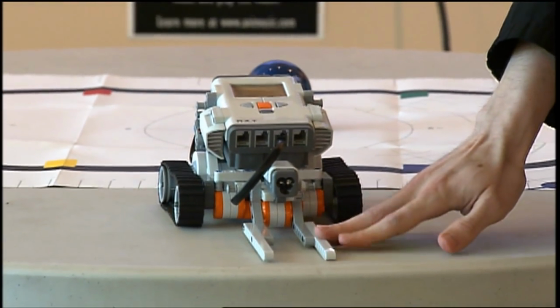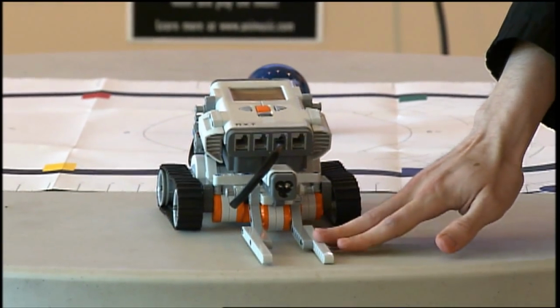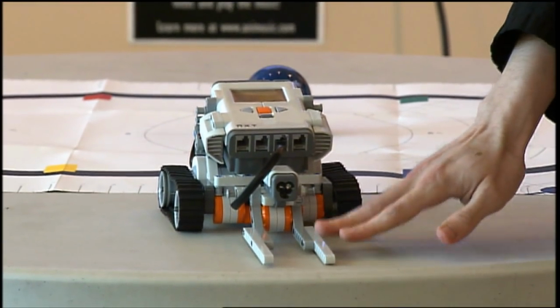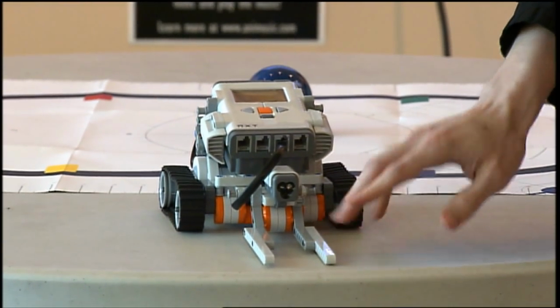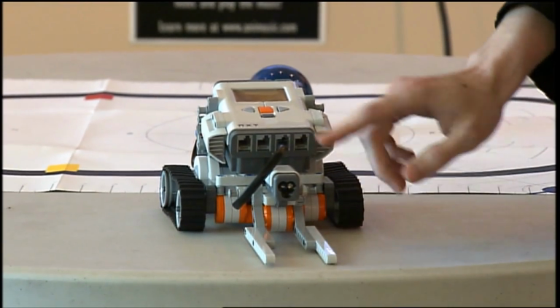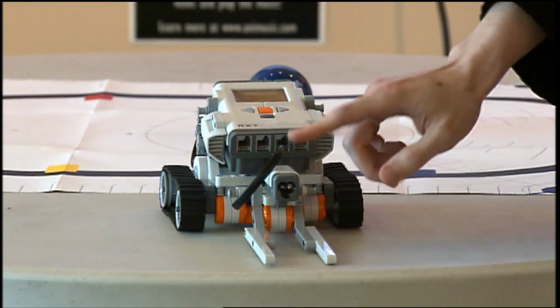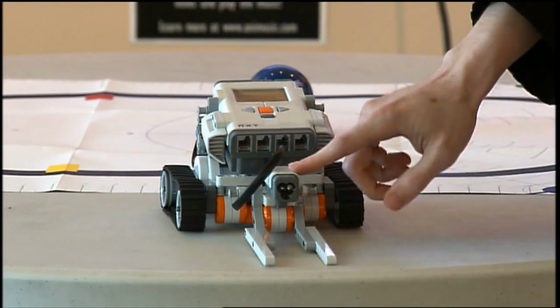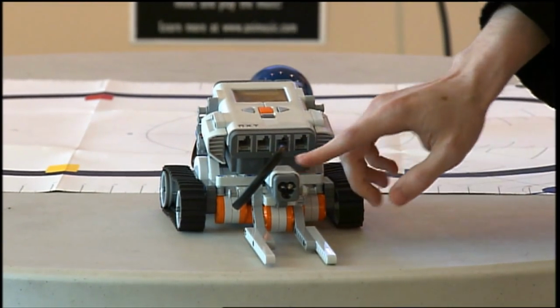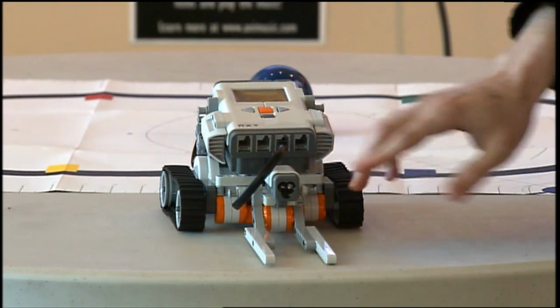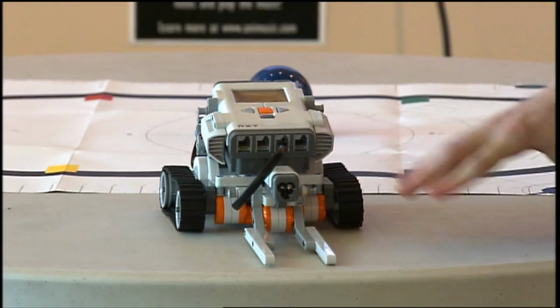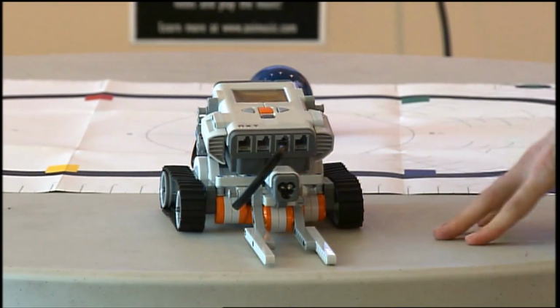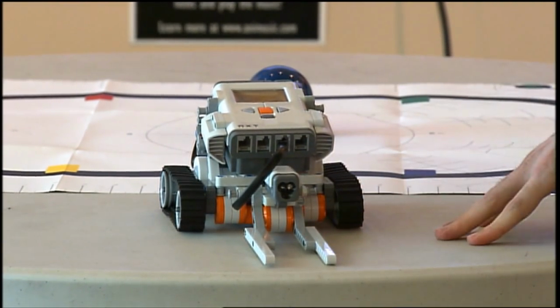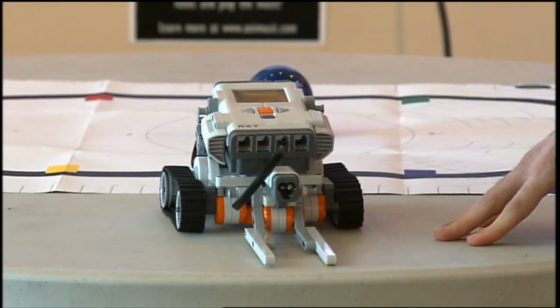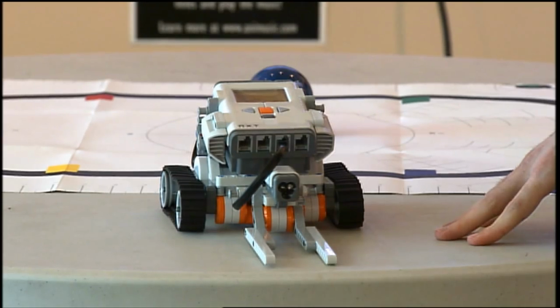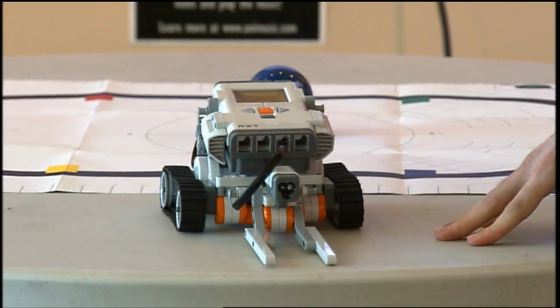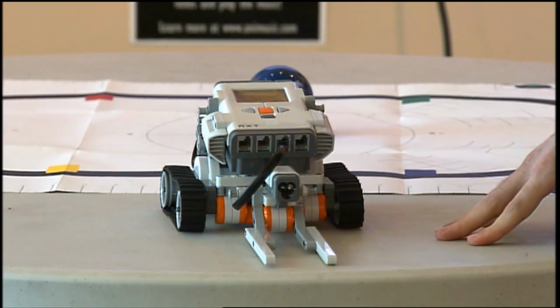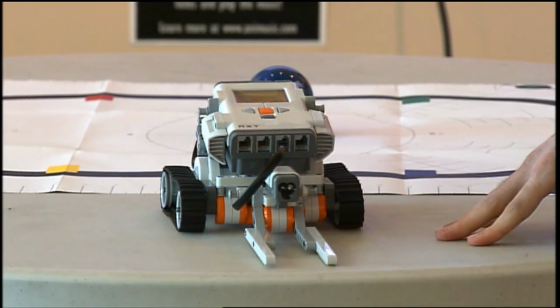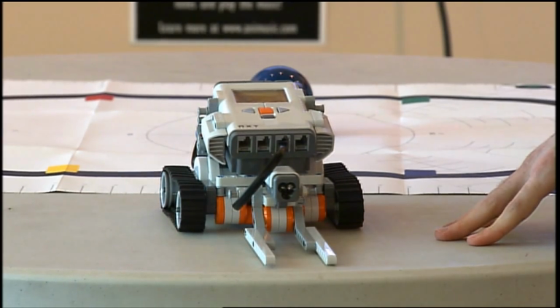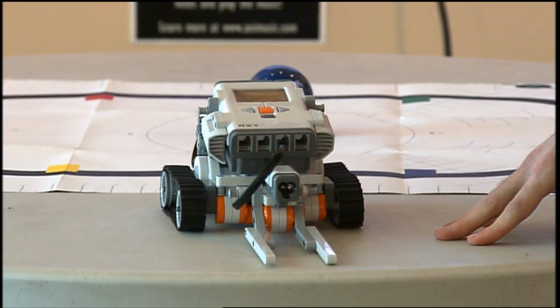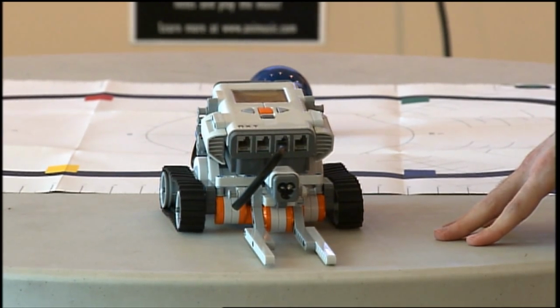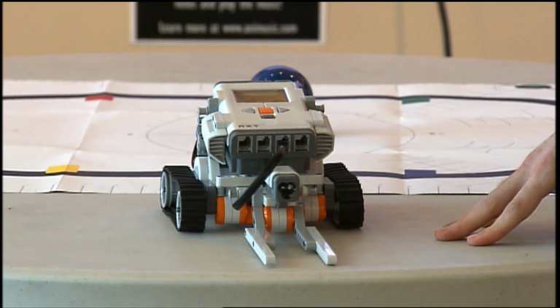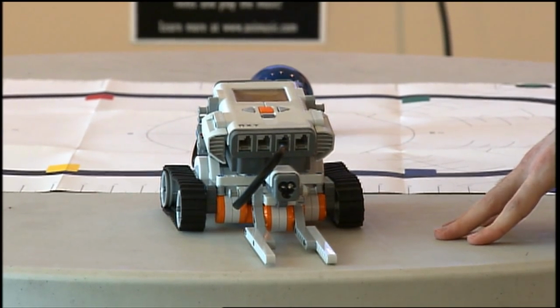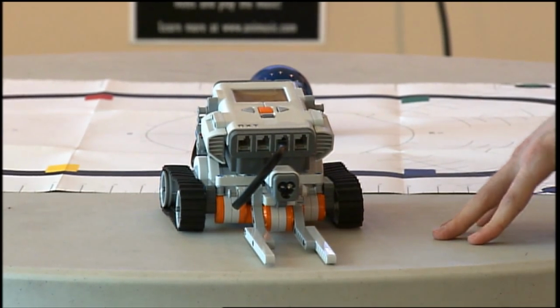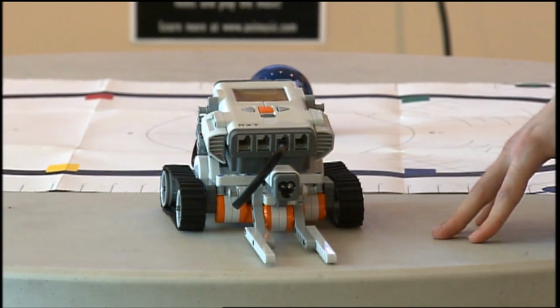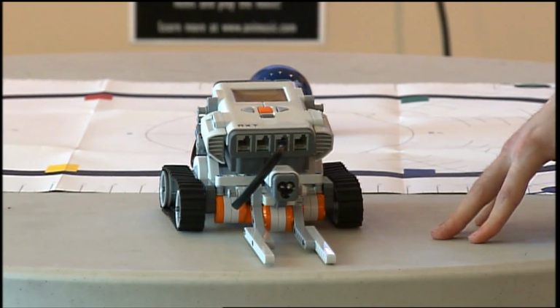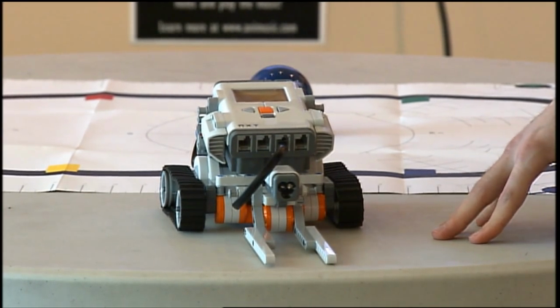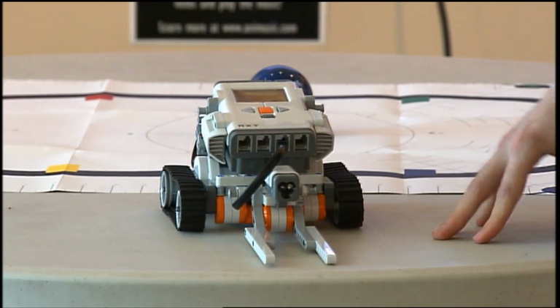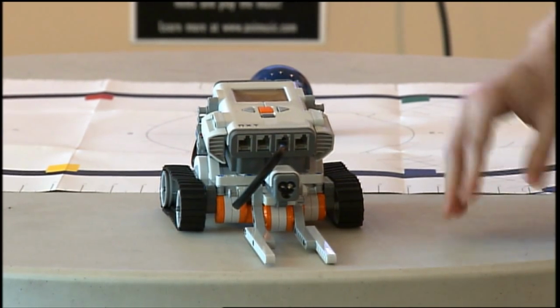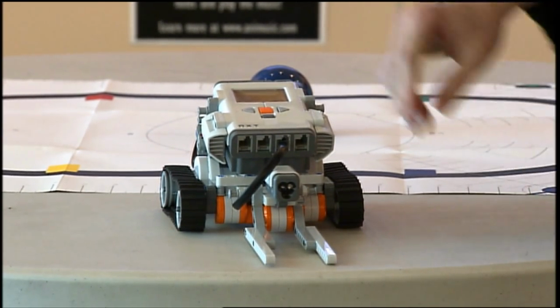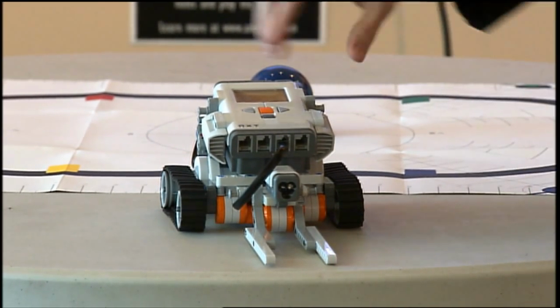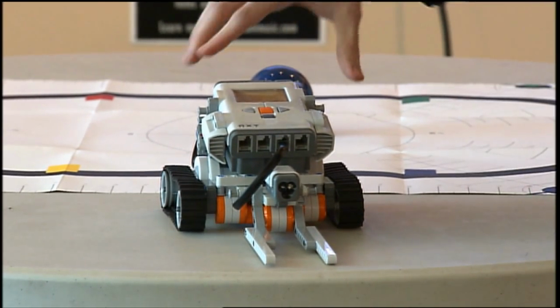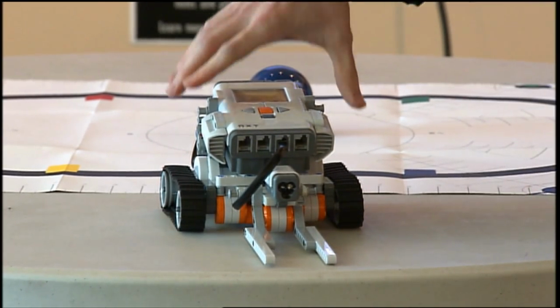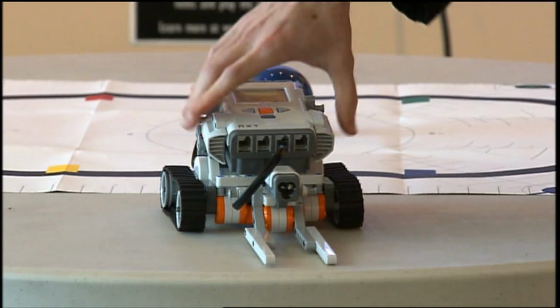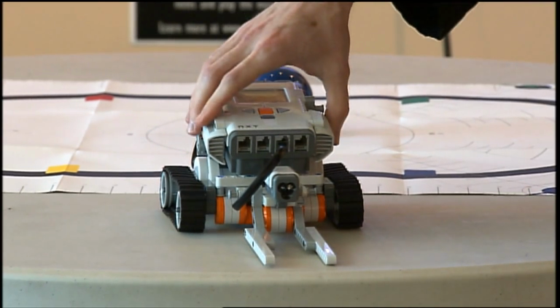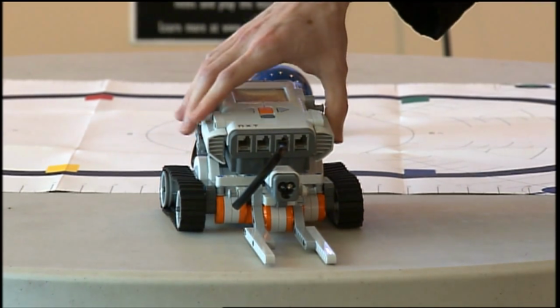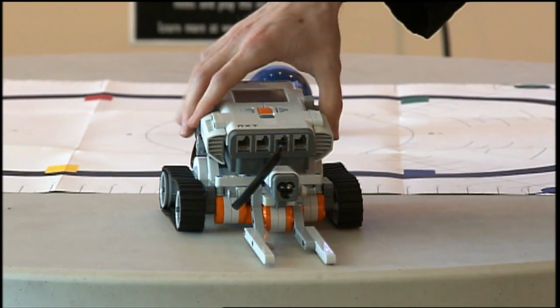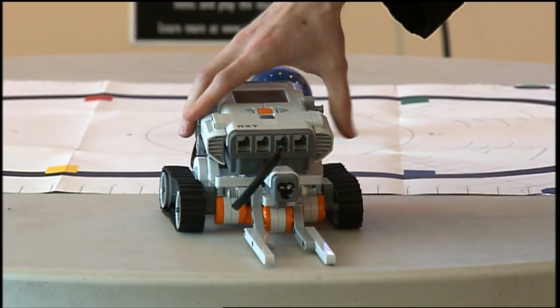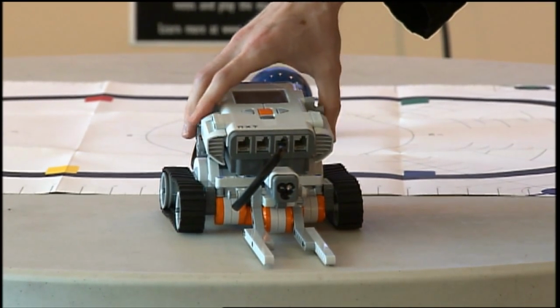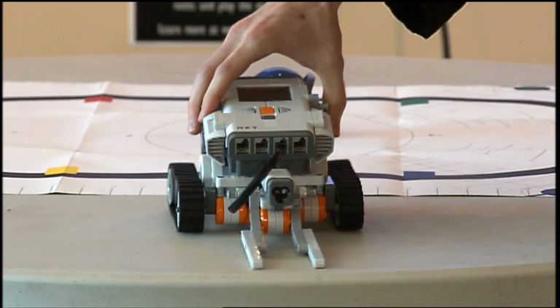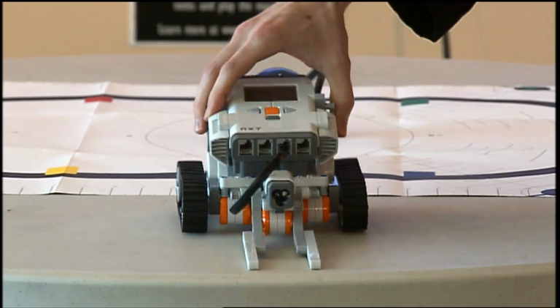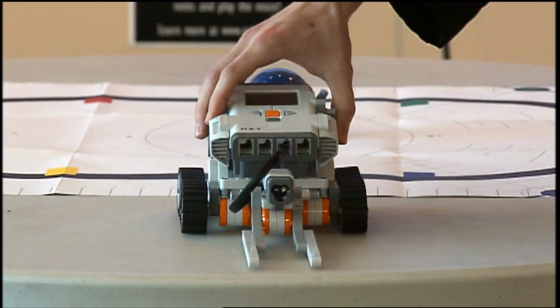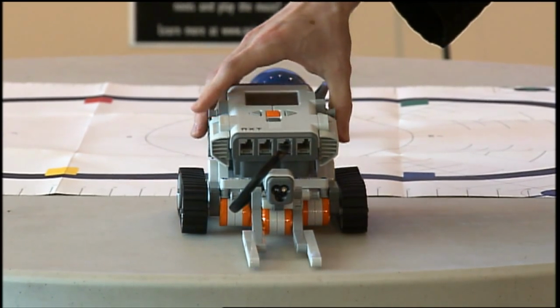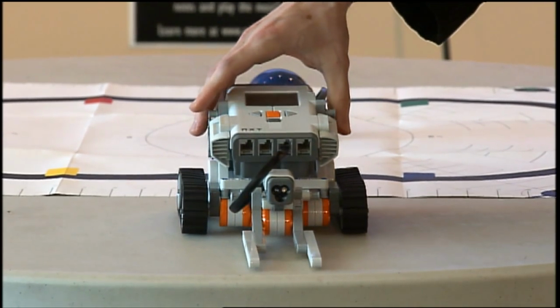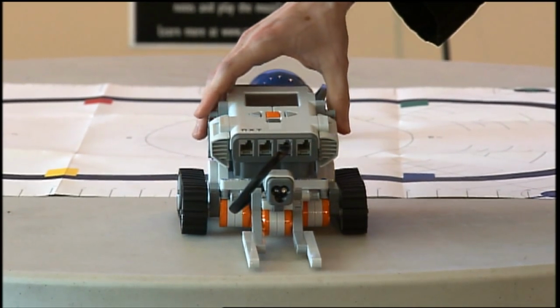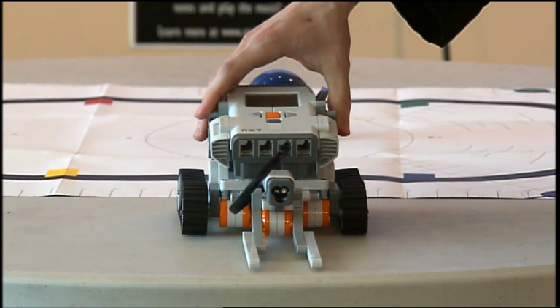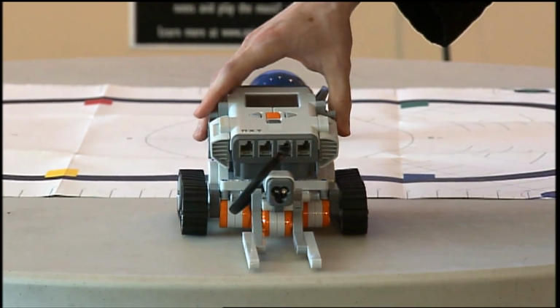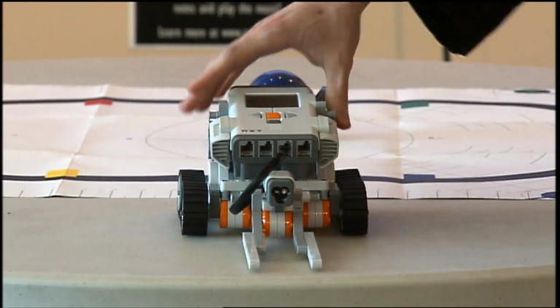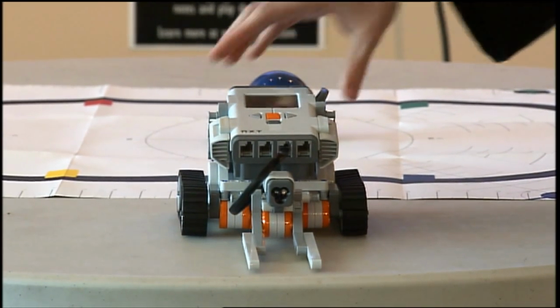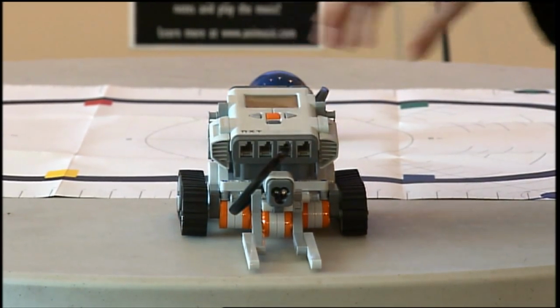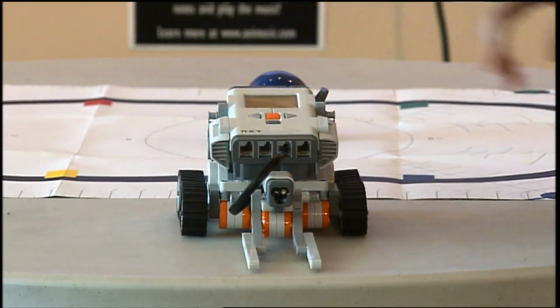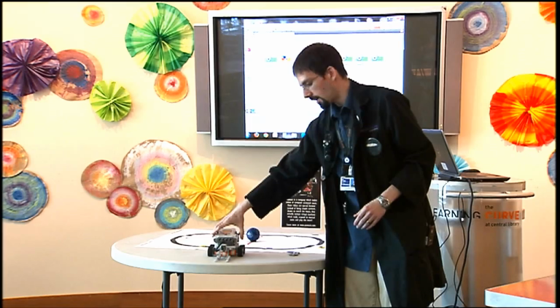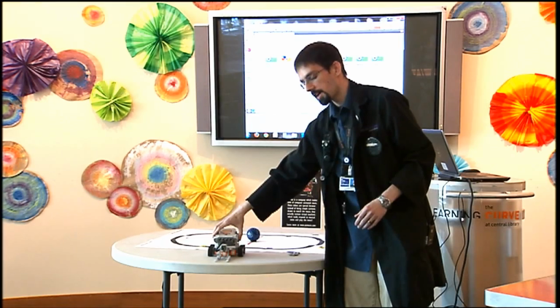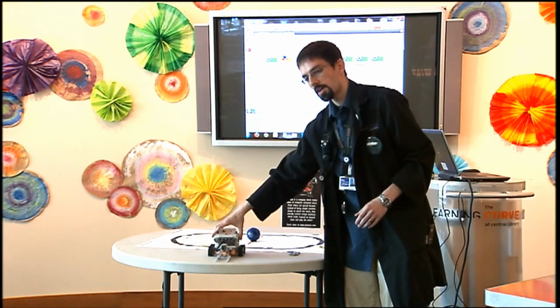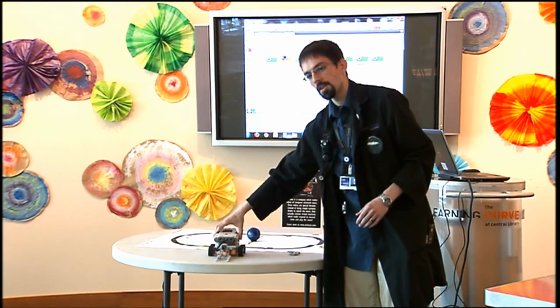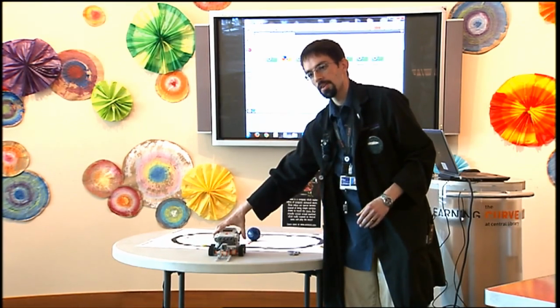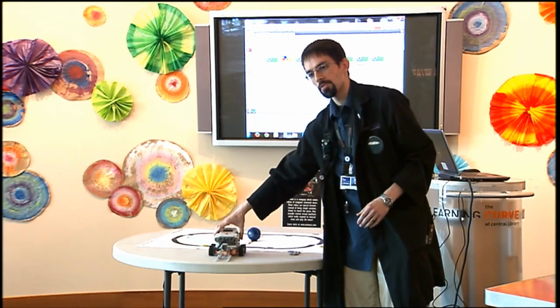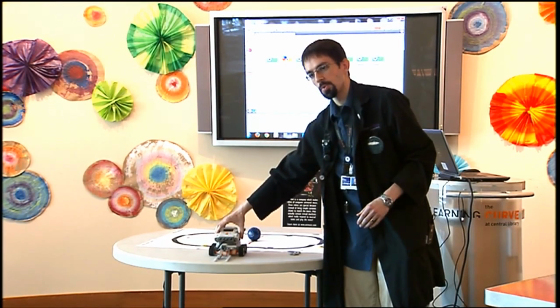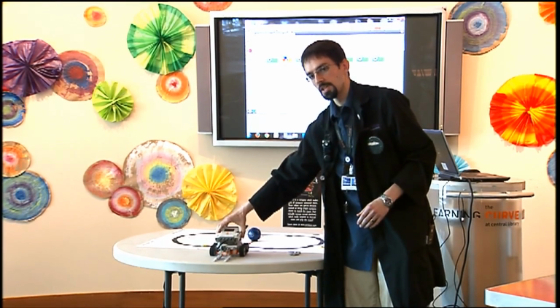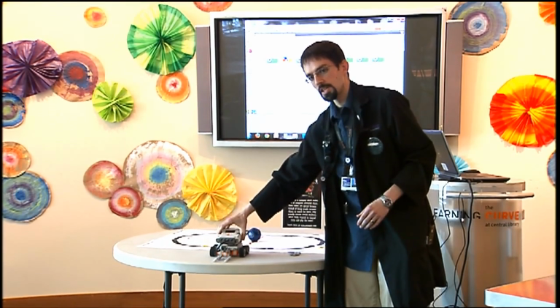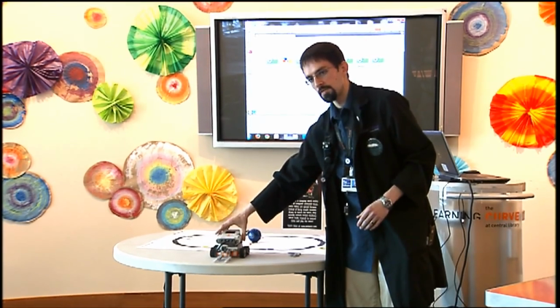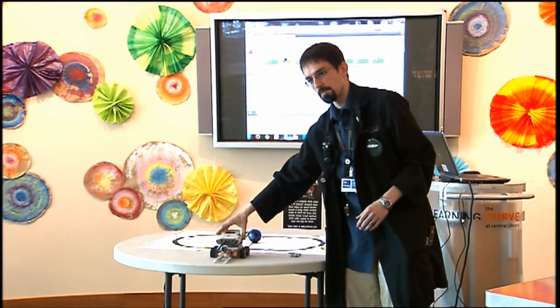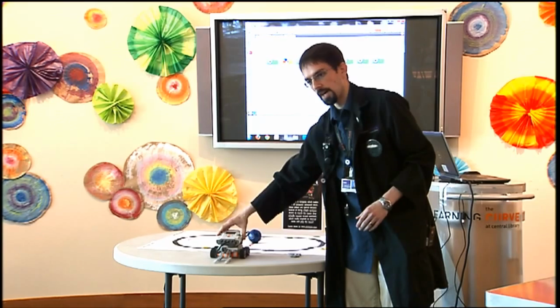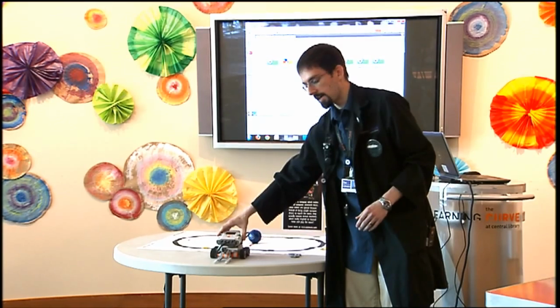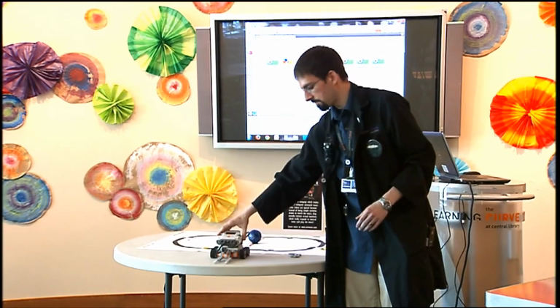And that's how we build the claw and the sensor onto this robot. I call this one LiftBot.